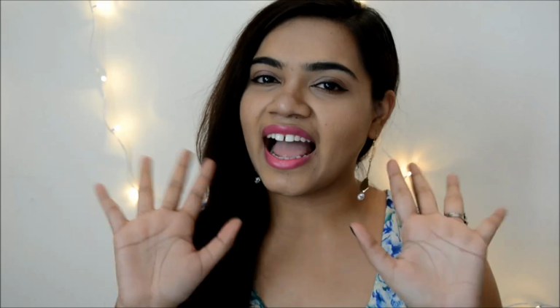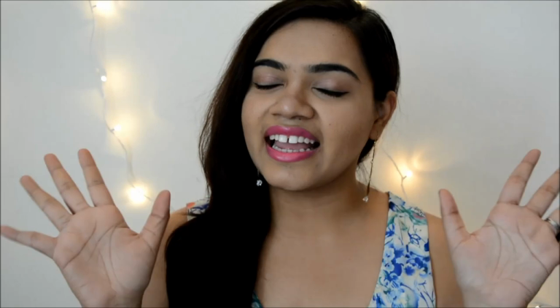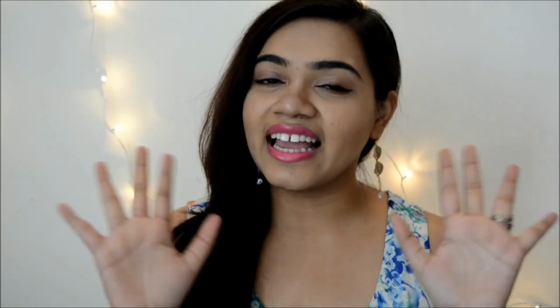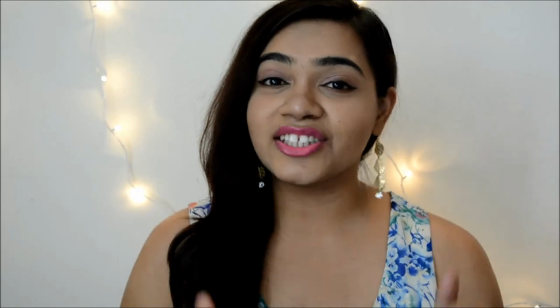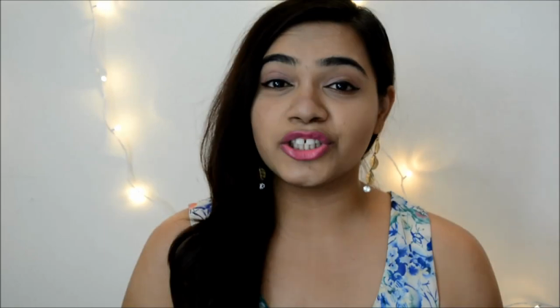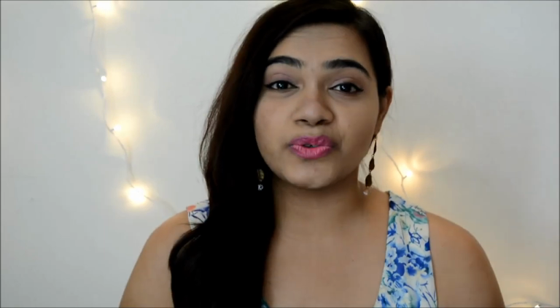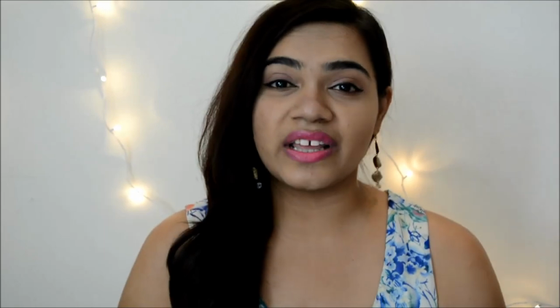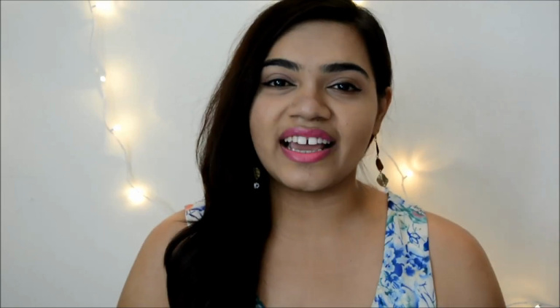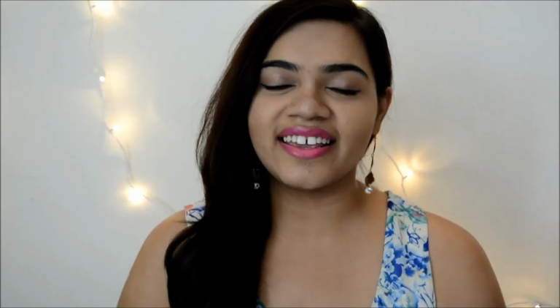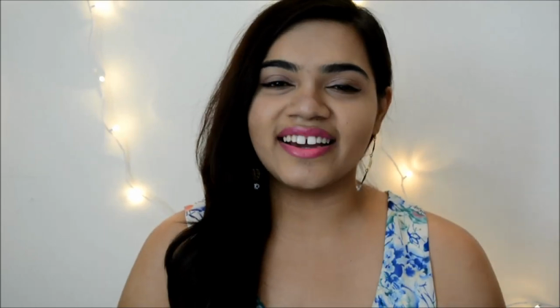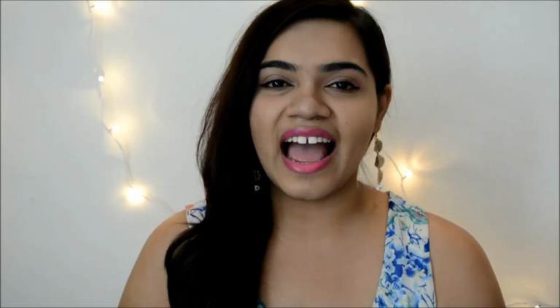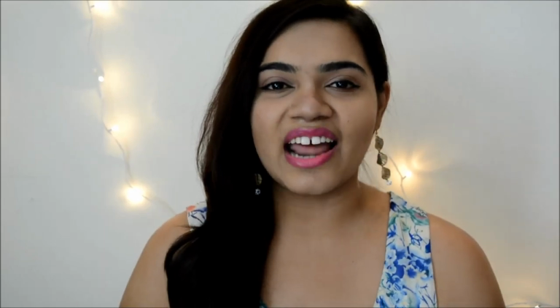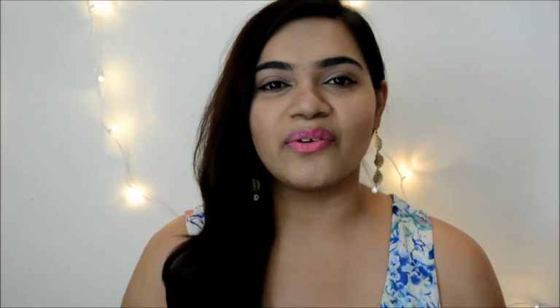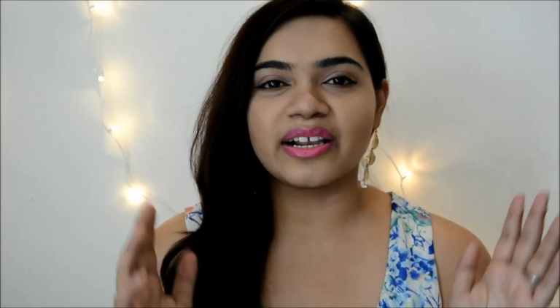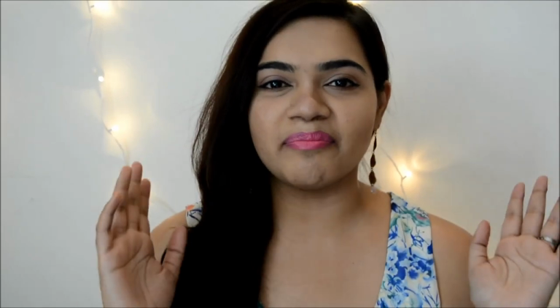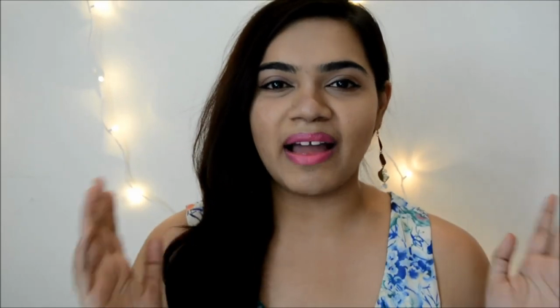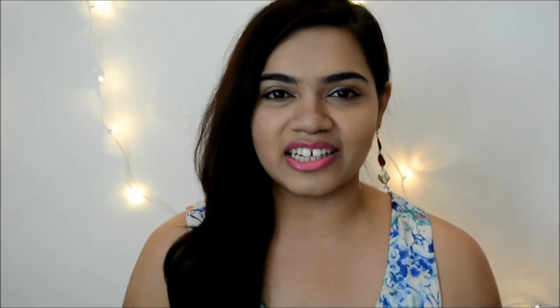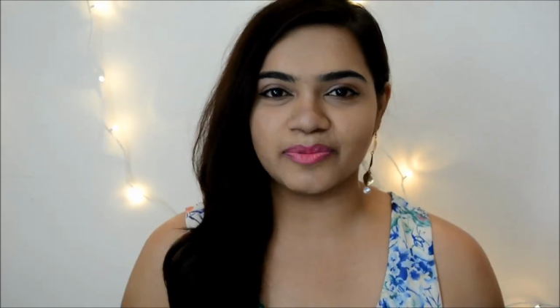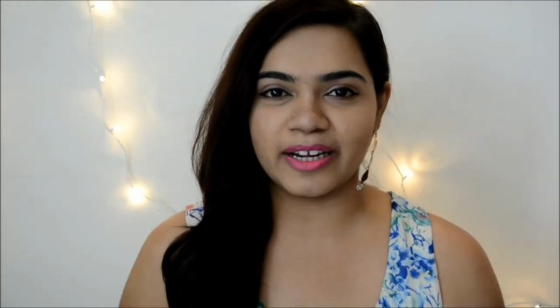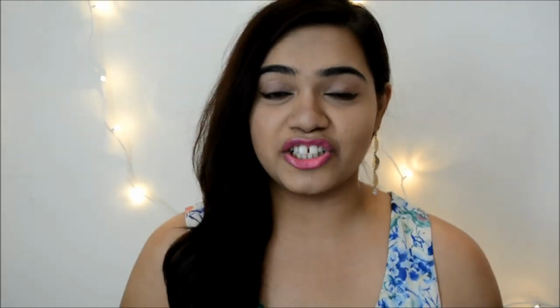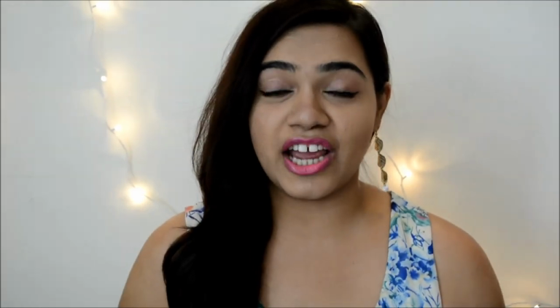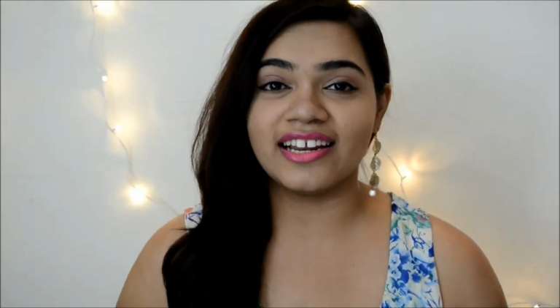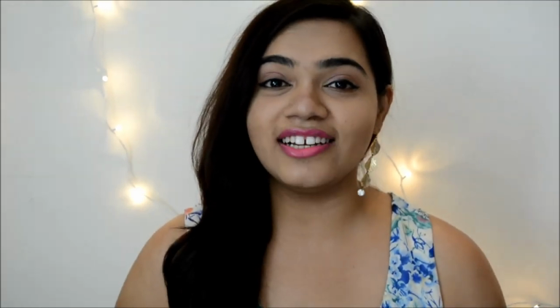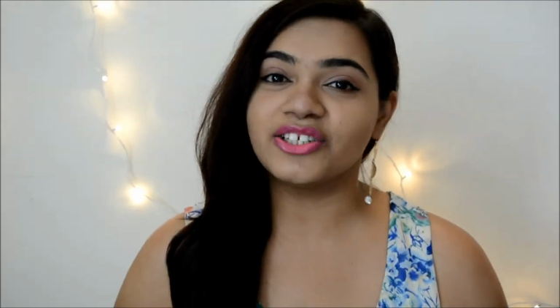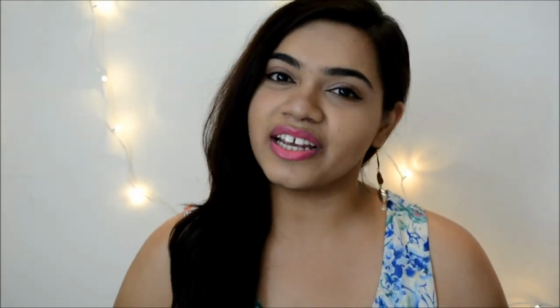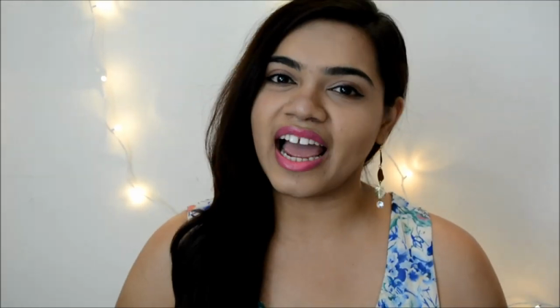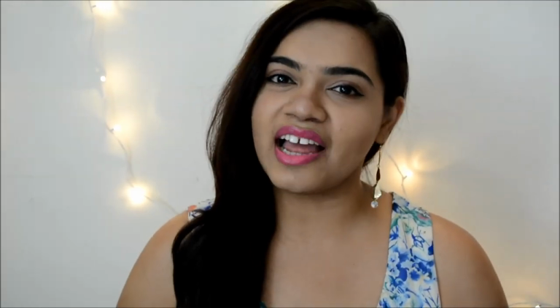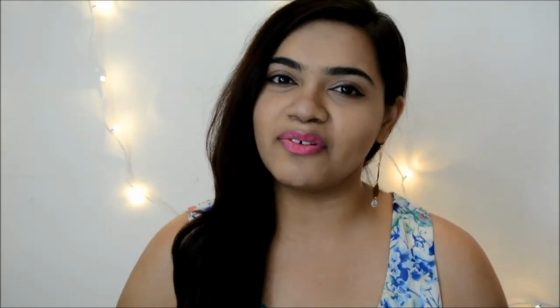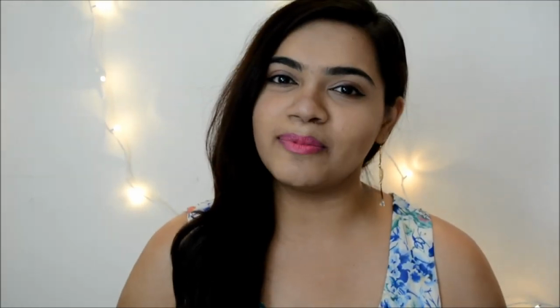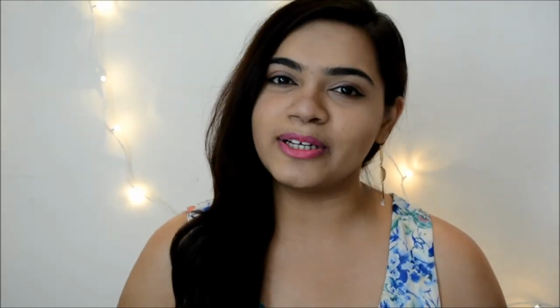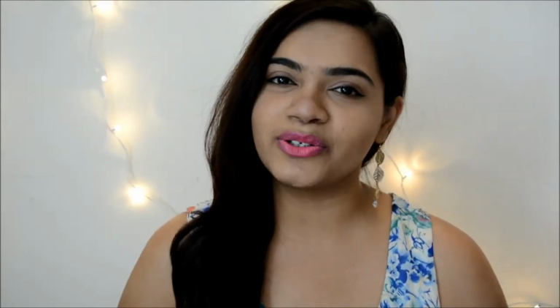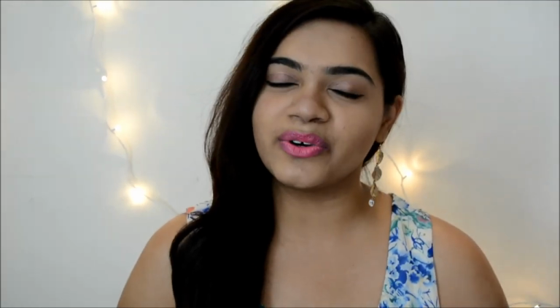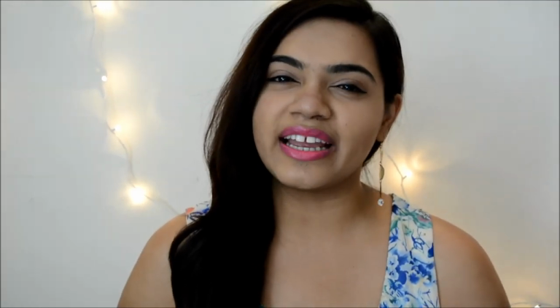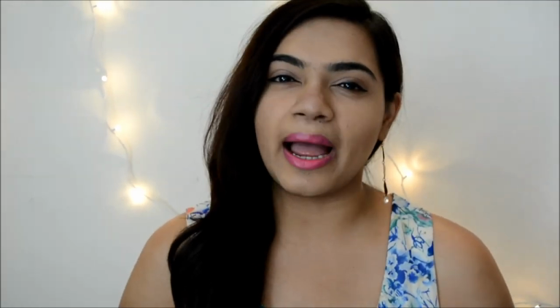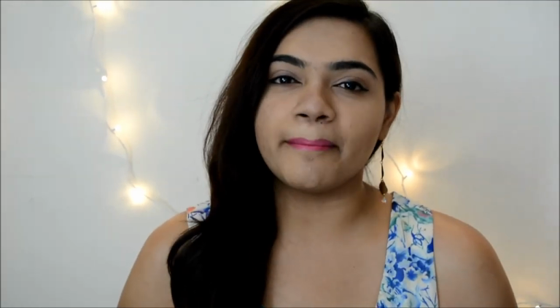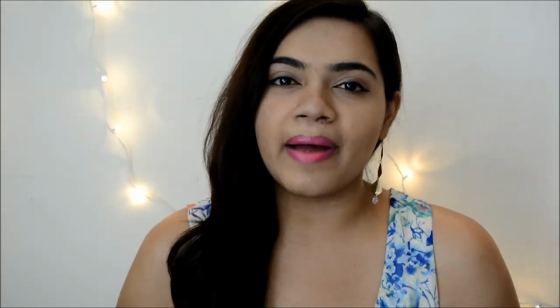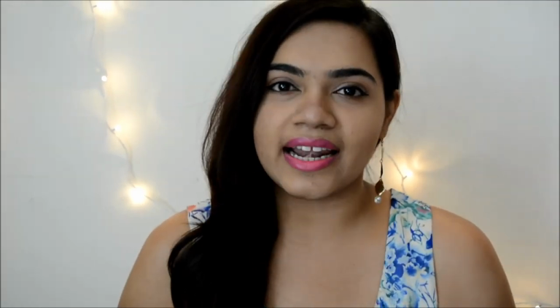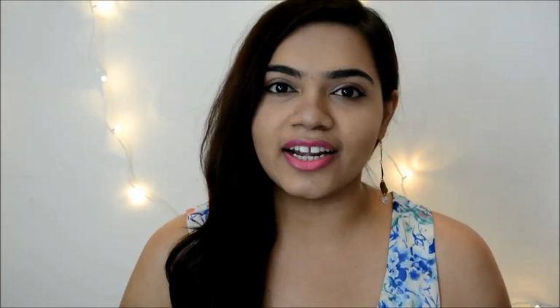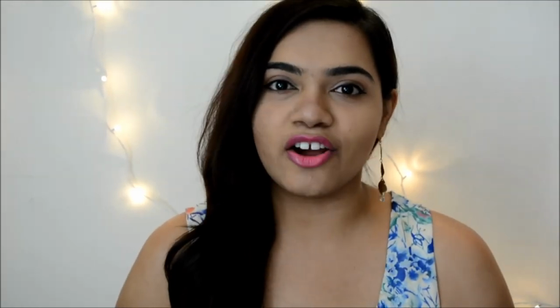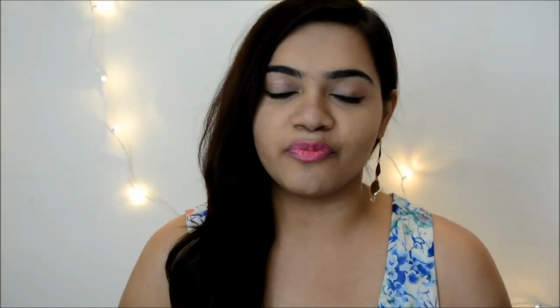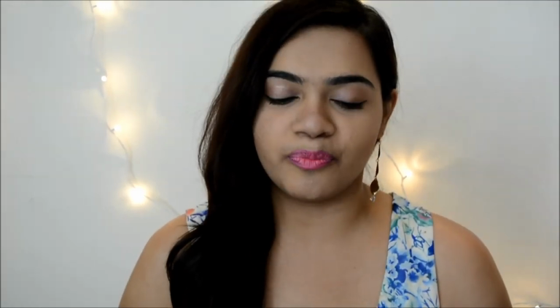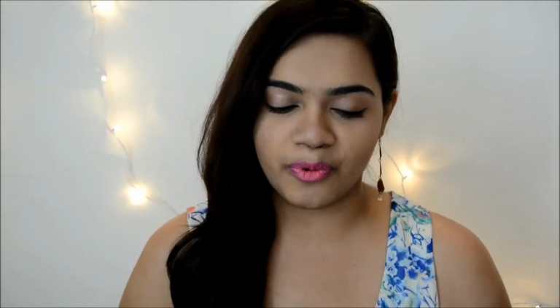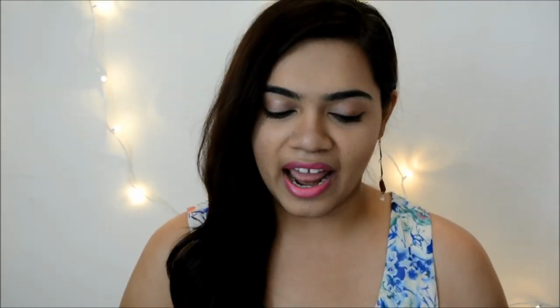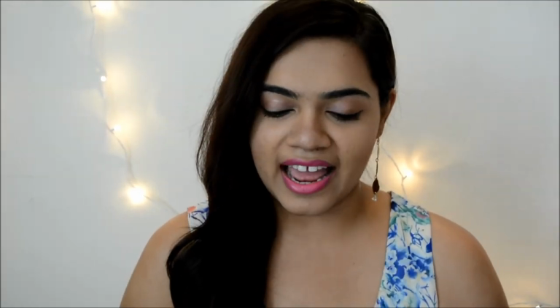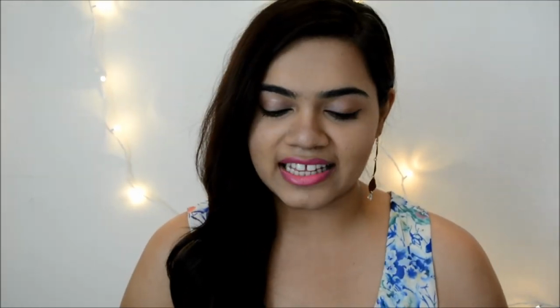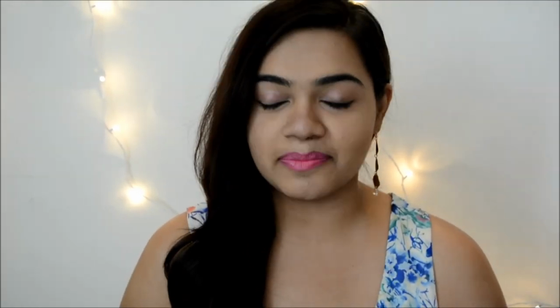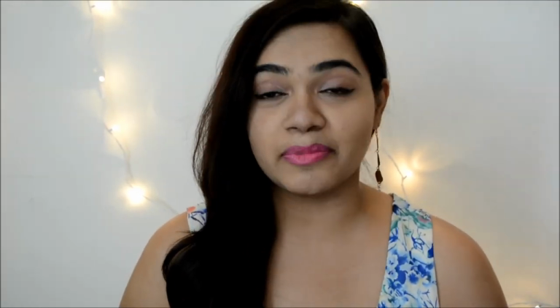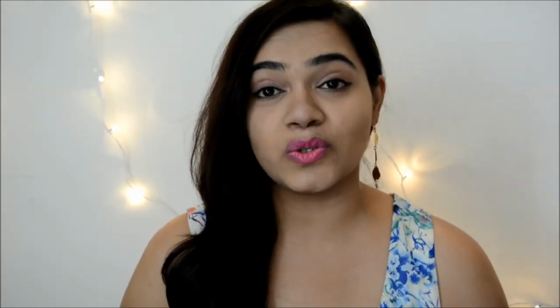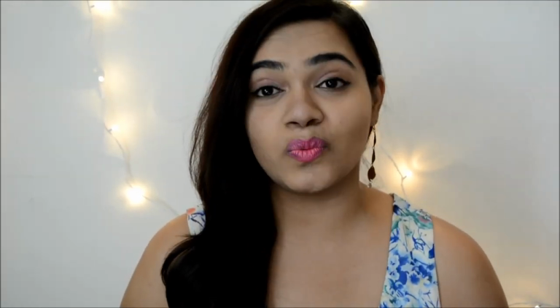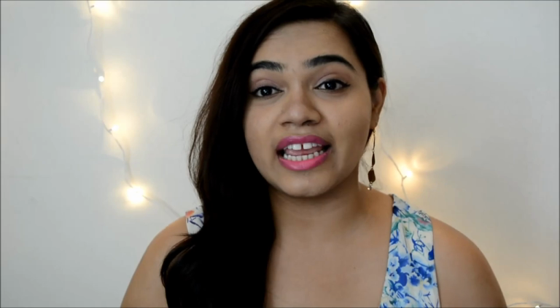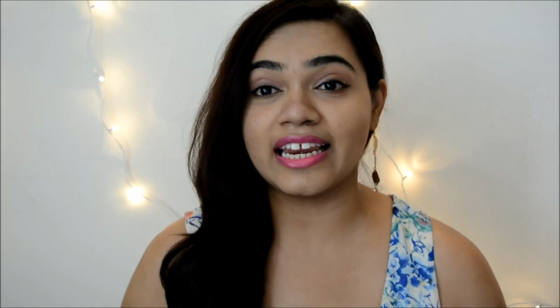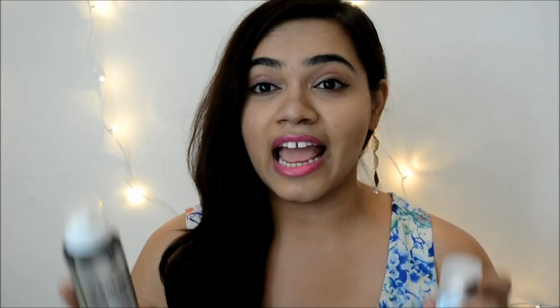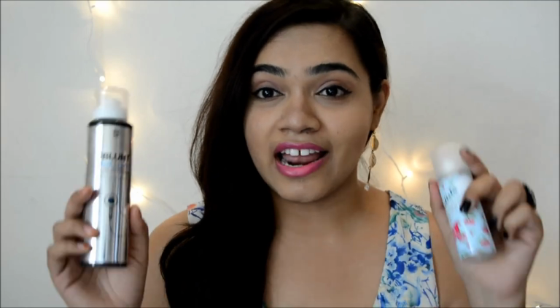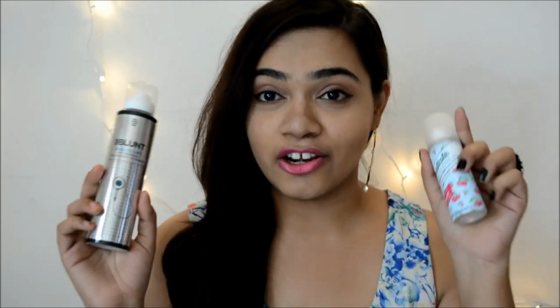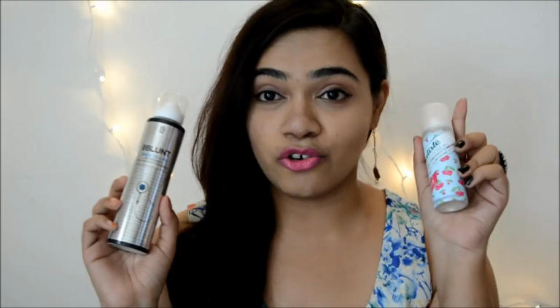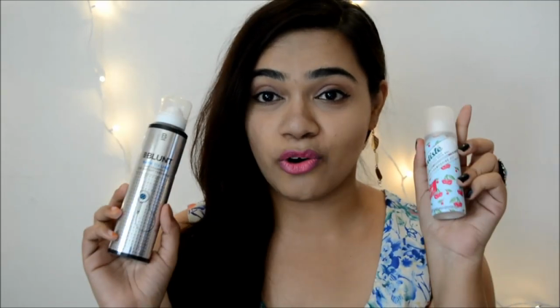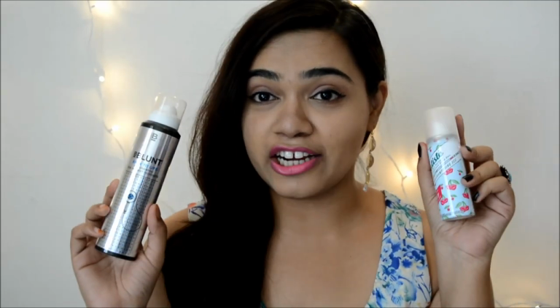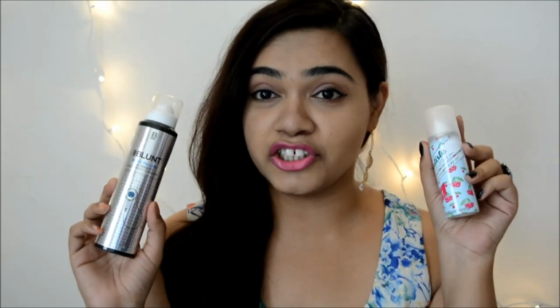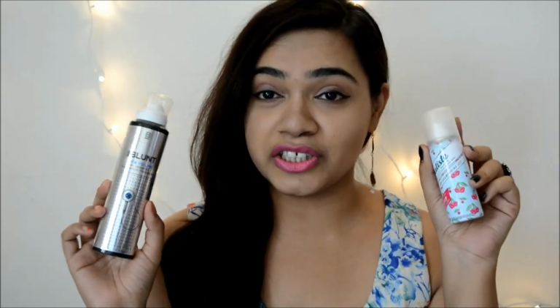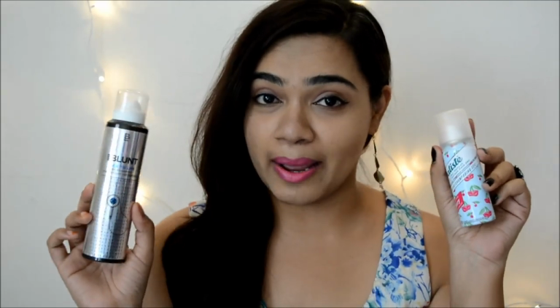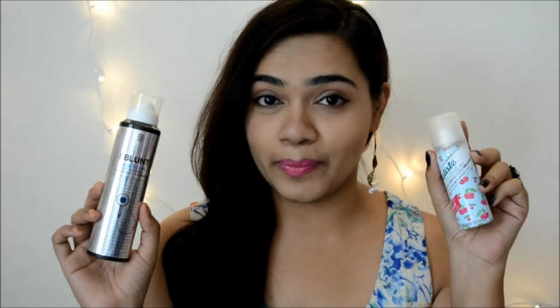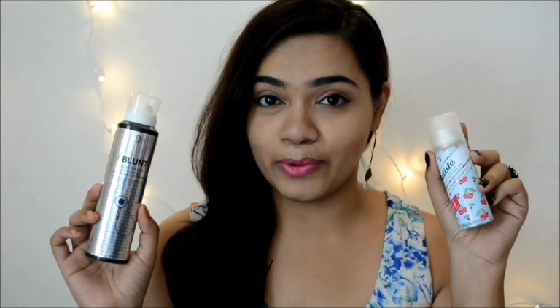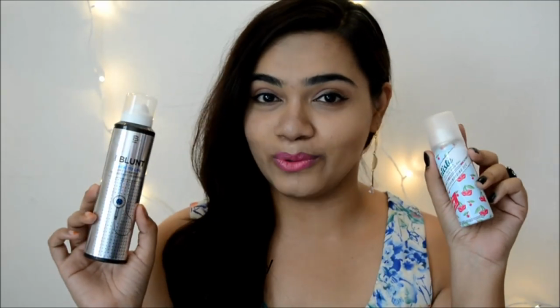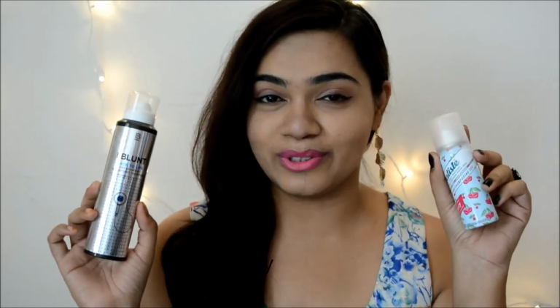Hi guys, this is Shweta here and welcome back to my channel. Today I will be doing a battle of brands between dry shampoos.